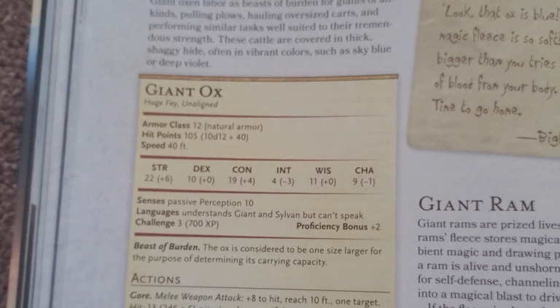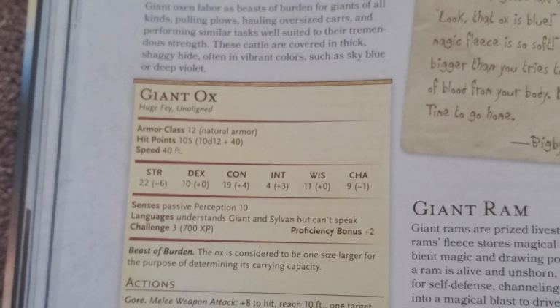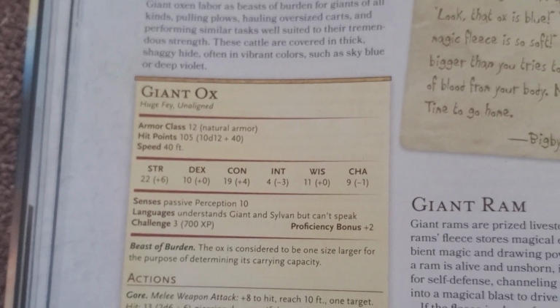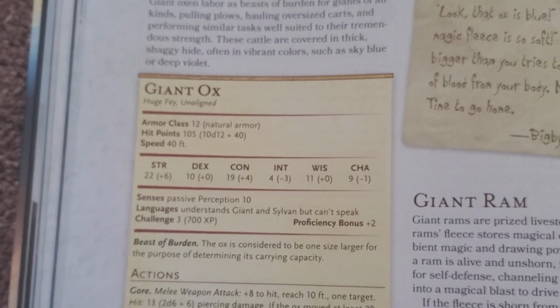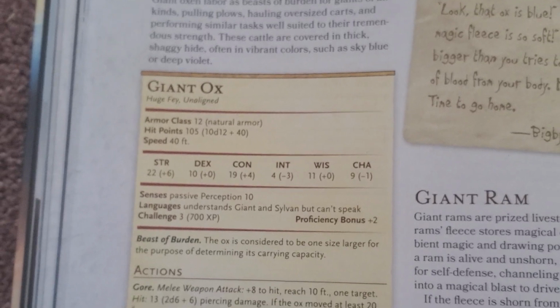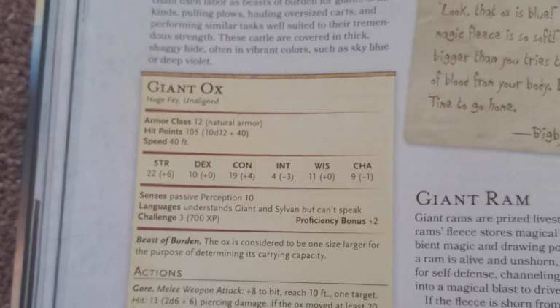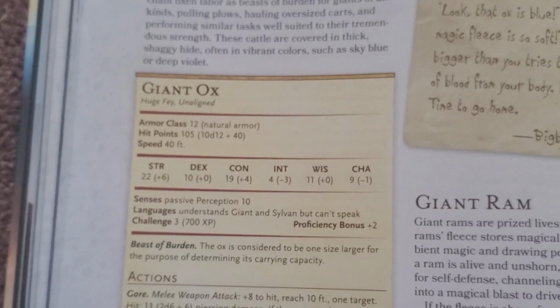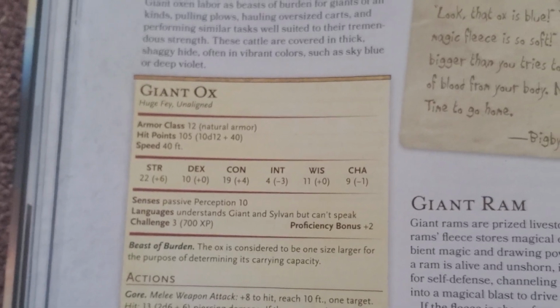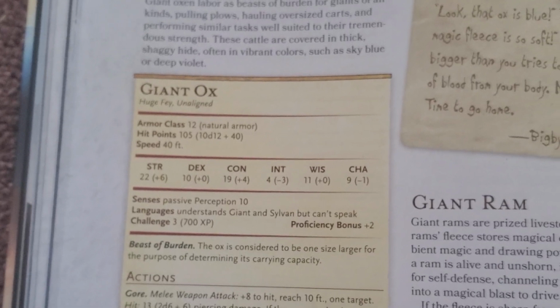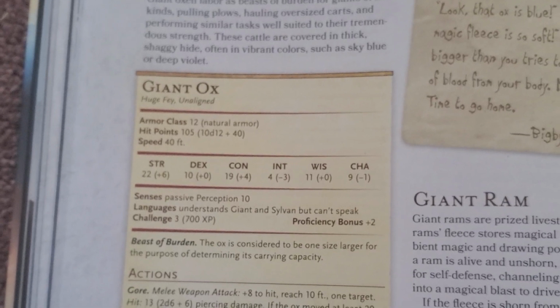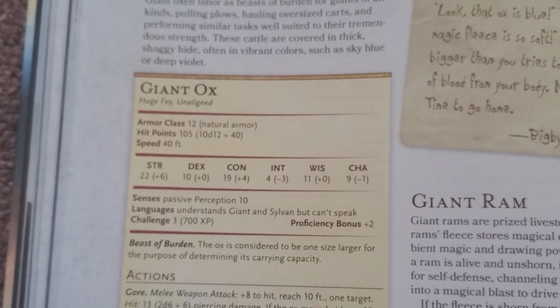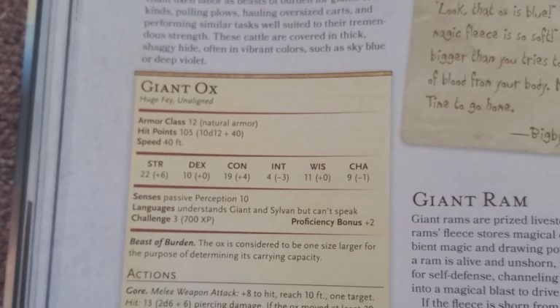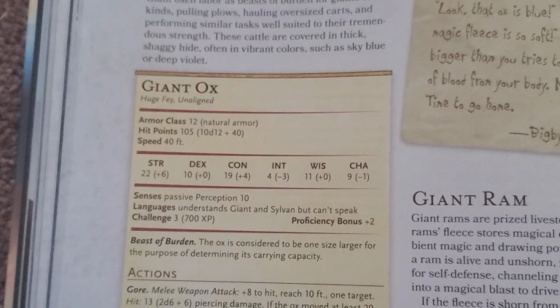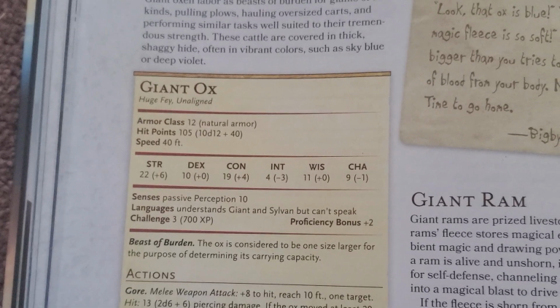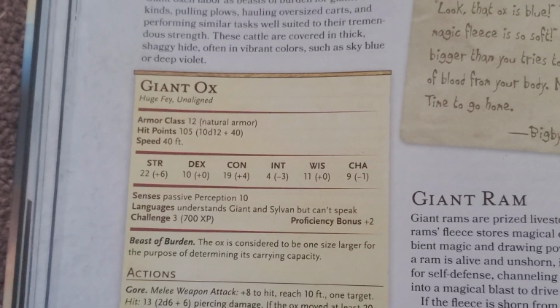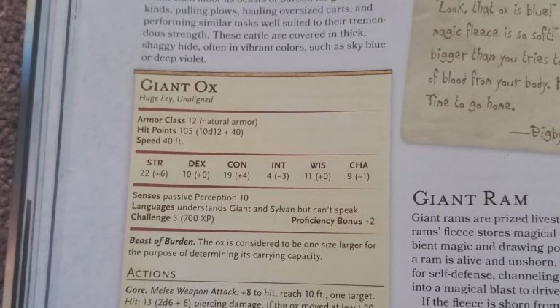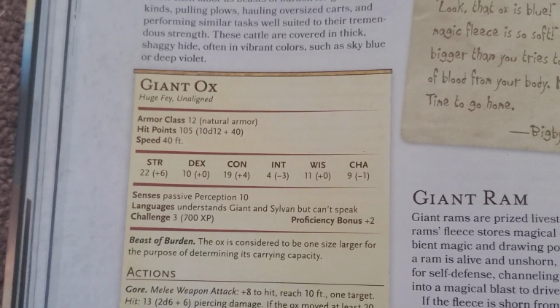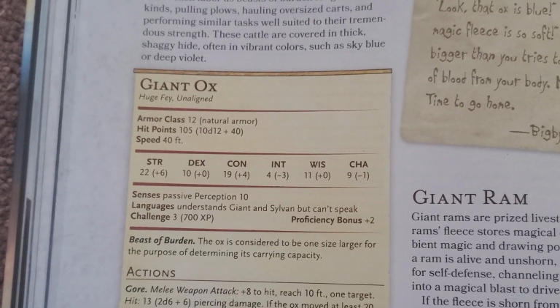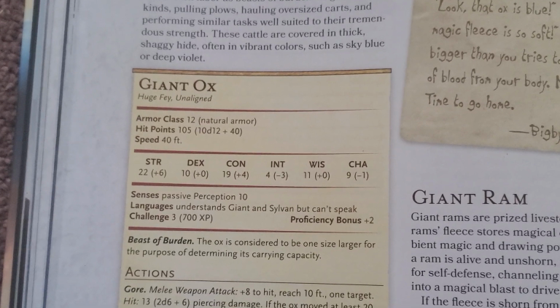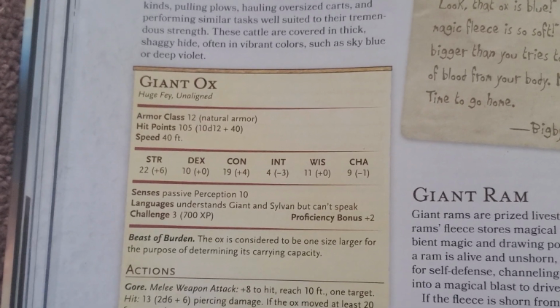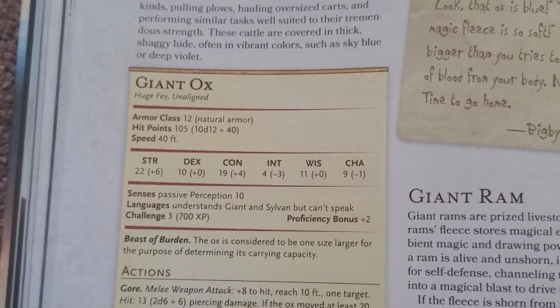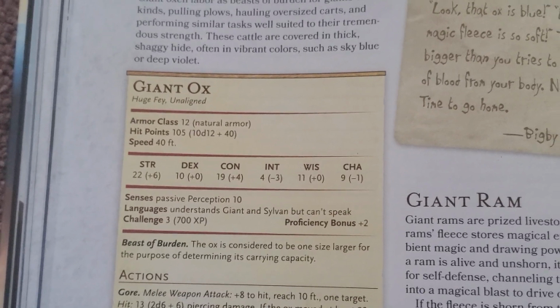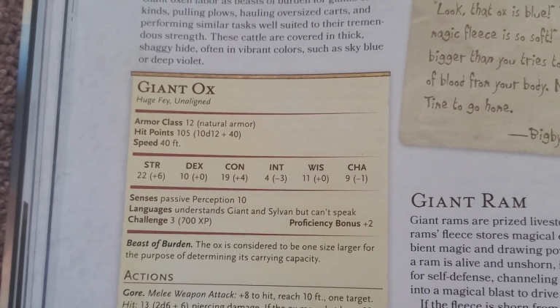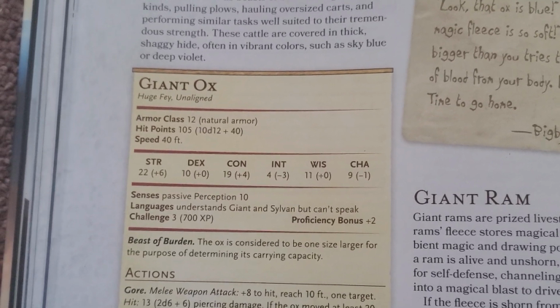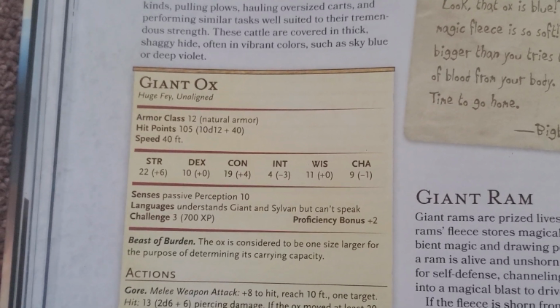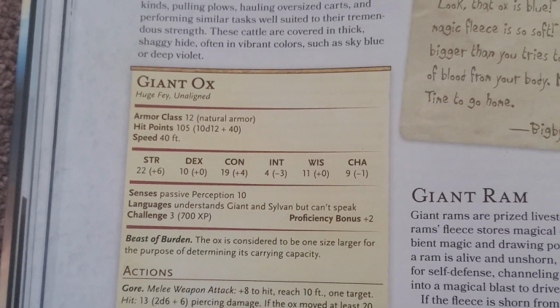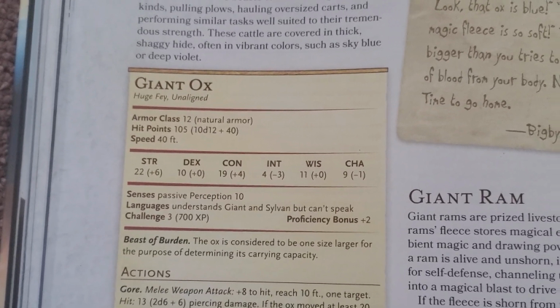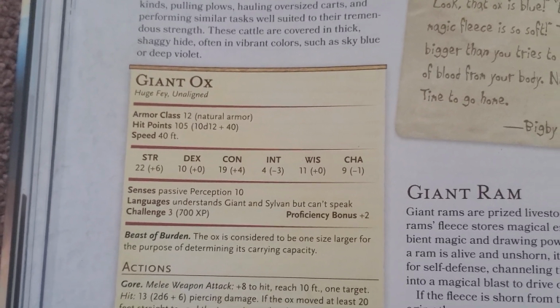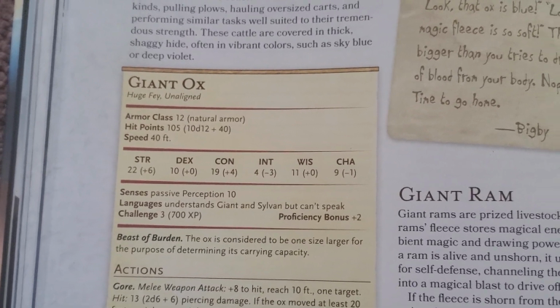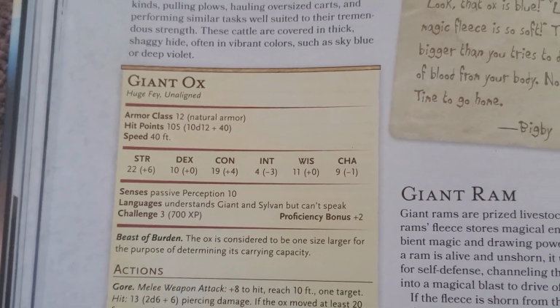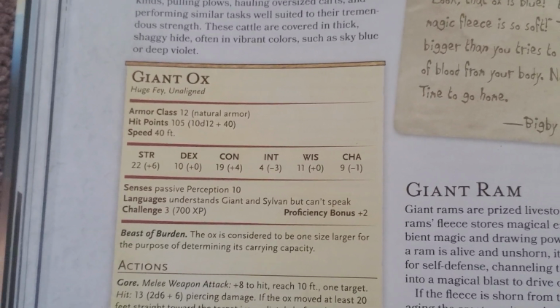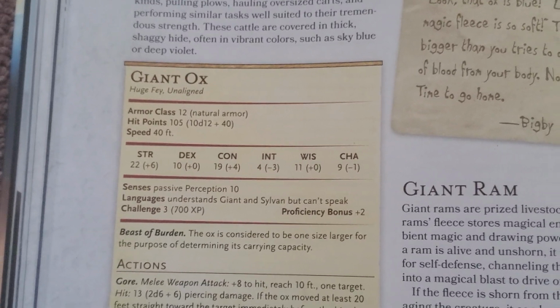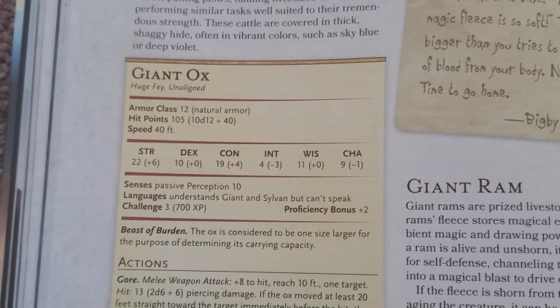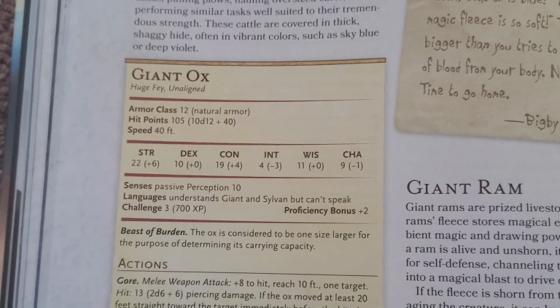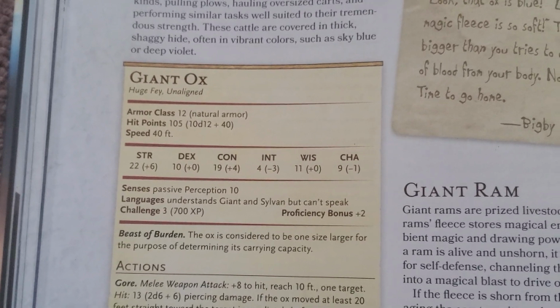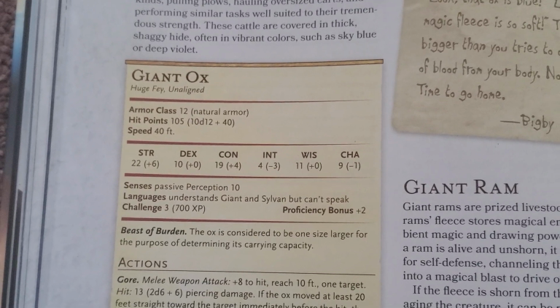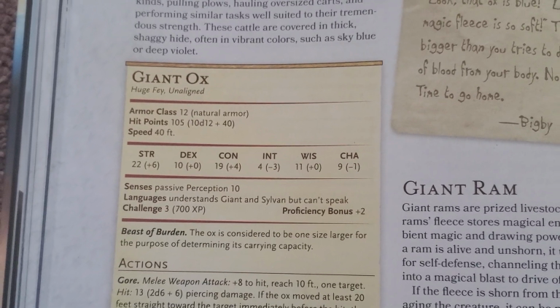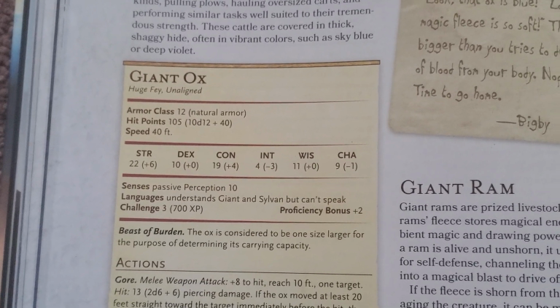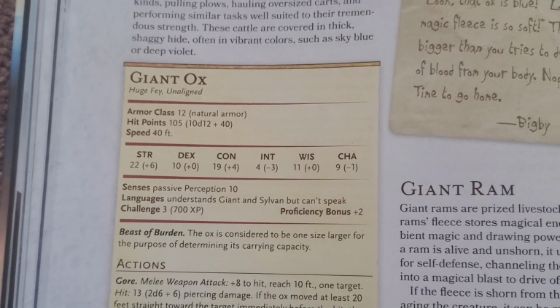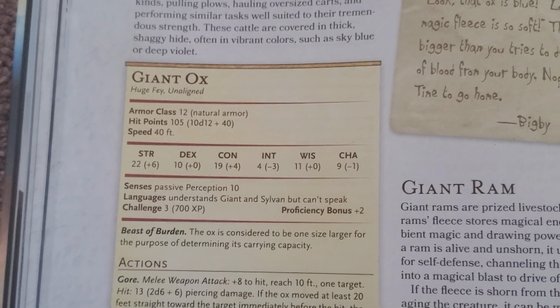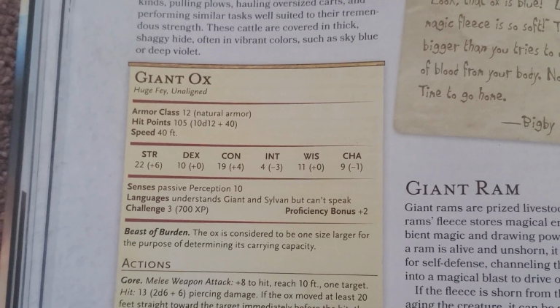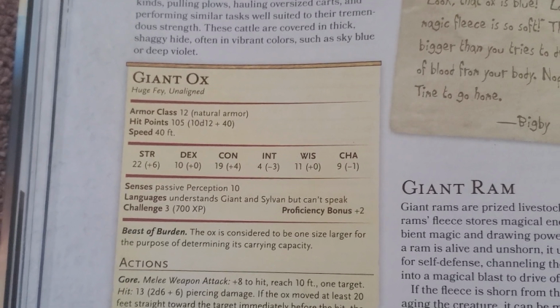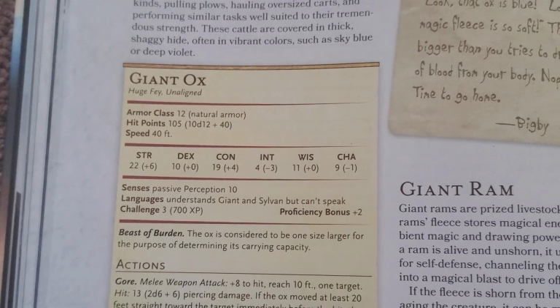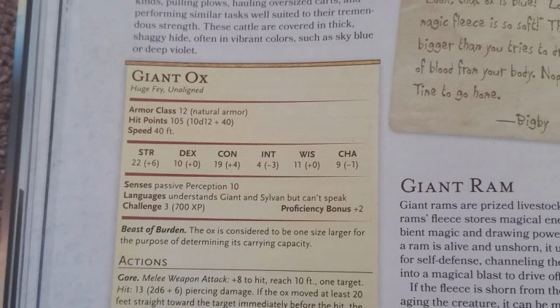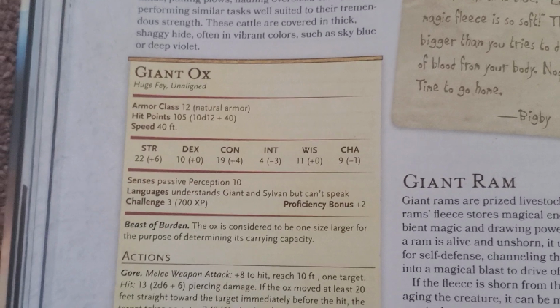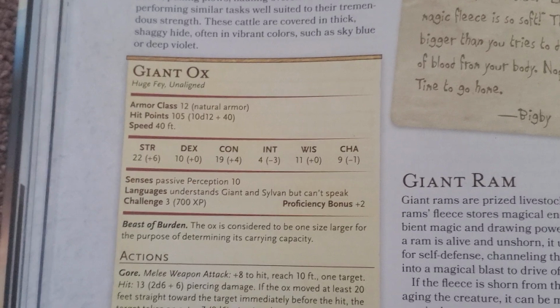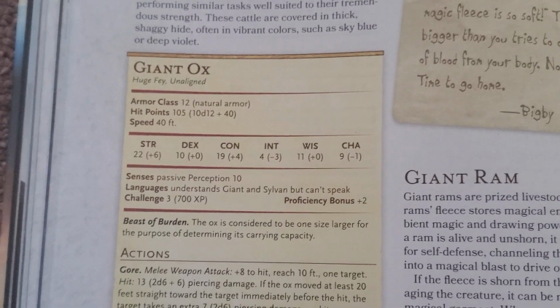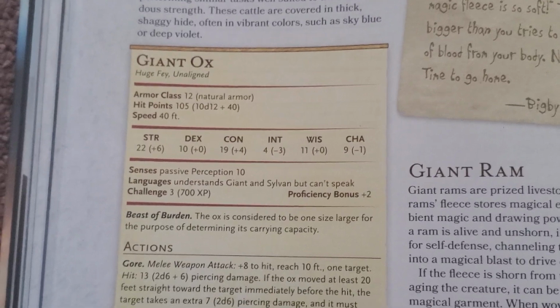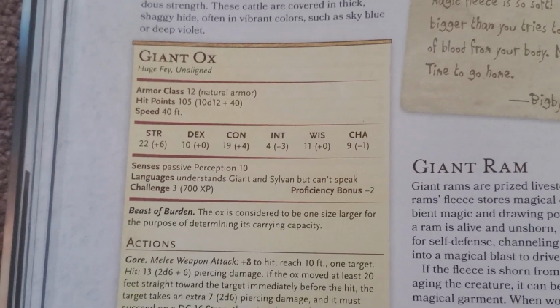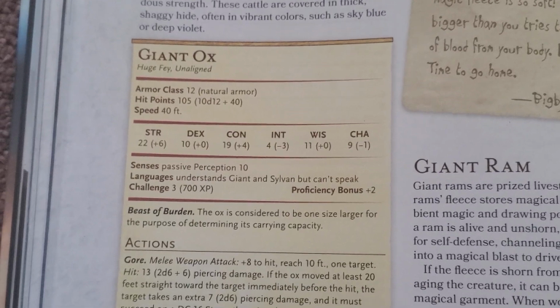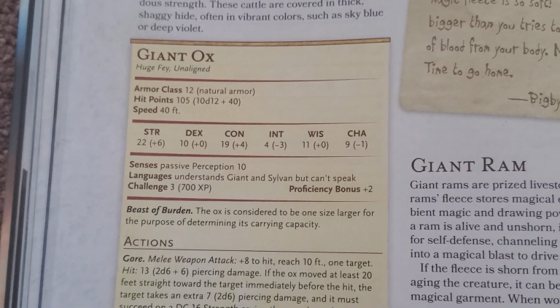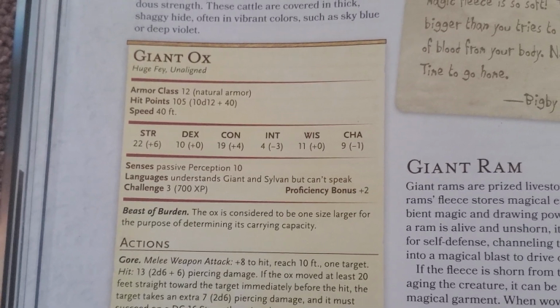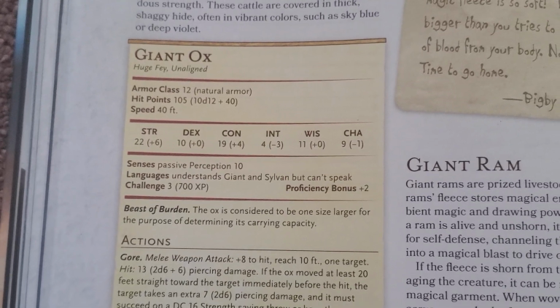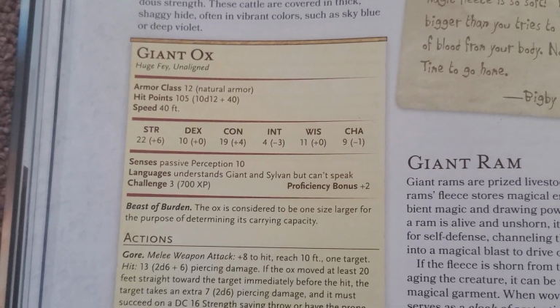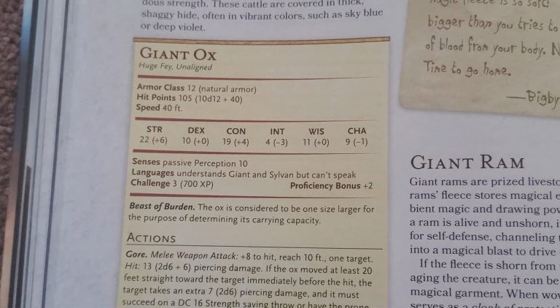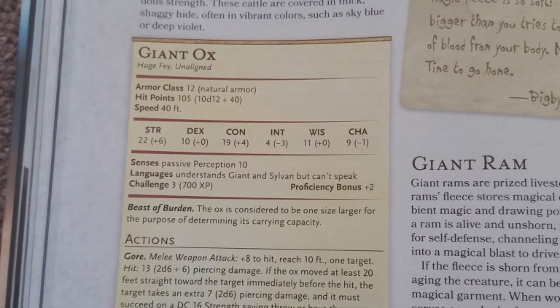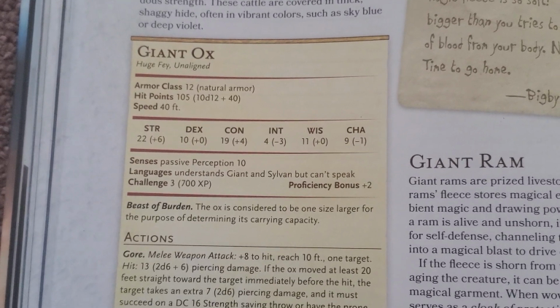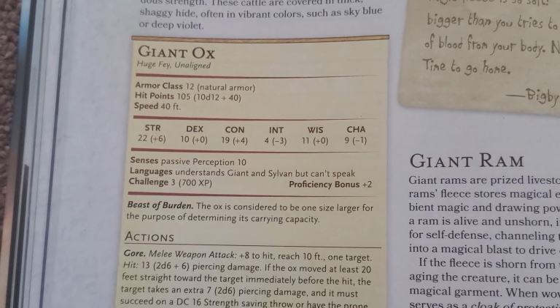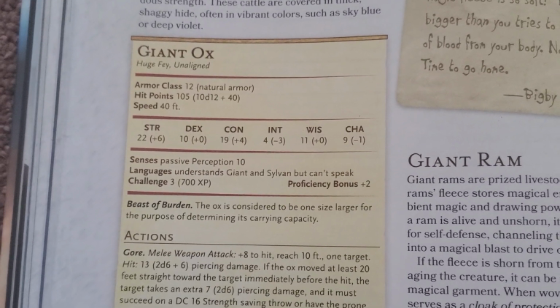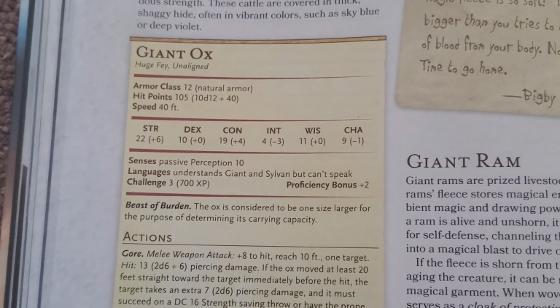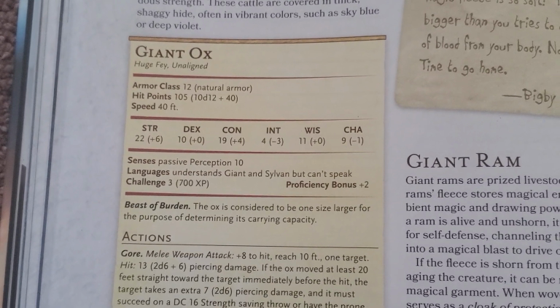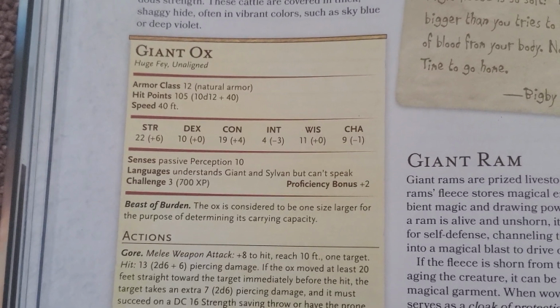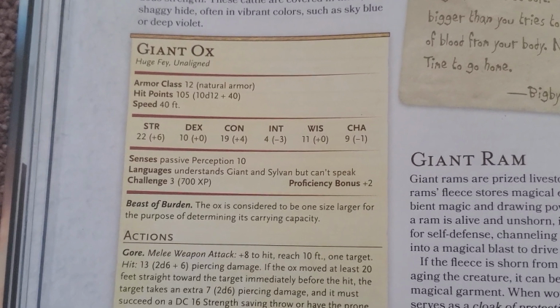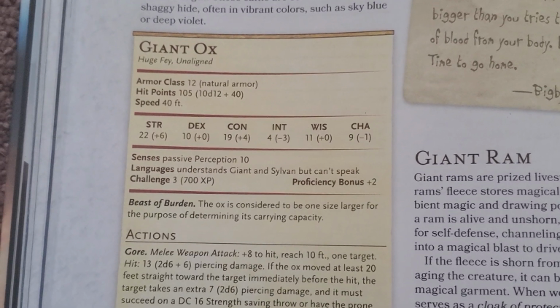They have 12 AC and 105 hit points. They are a huge fey, by the way, so you can't turn into them as a druid, unfortunately. They also have a 40-foot movement speed.